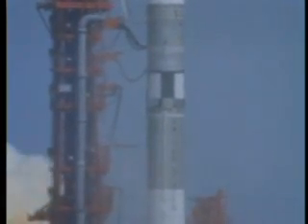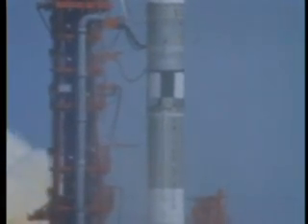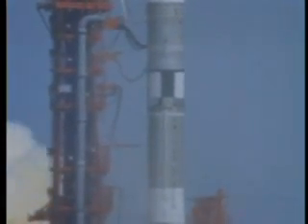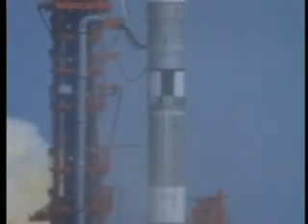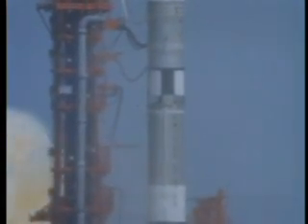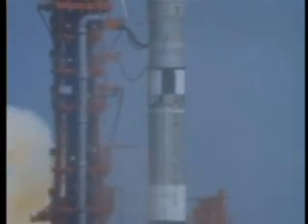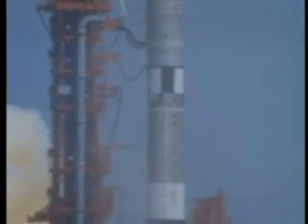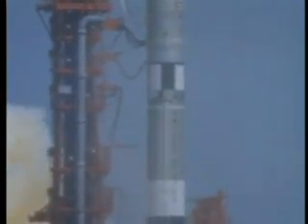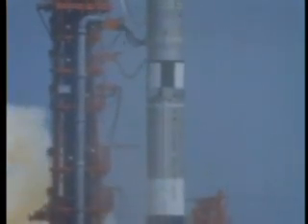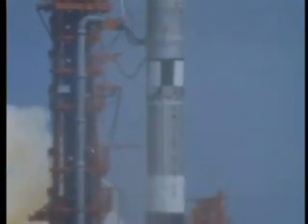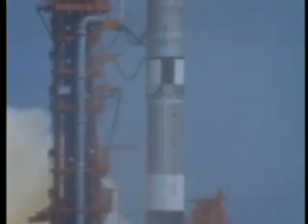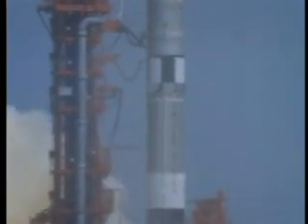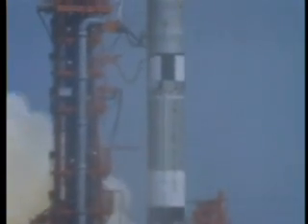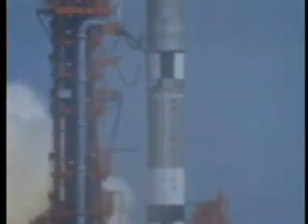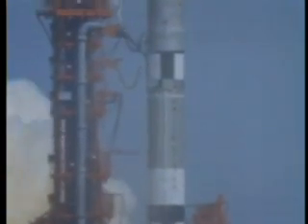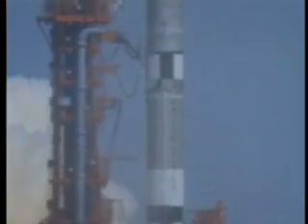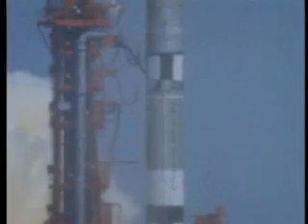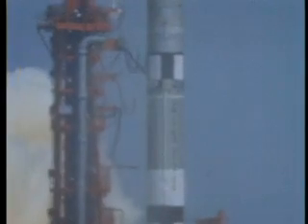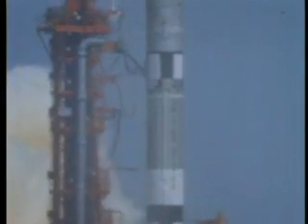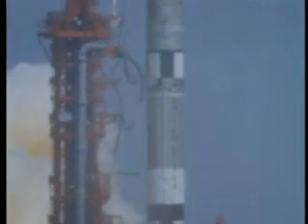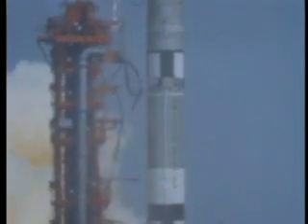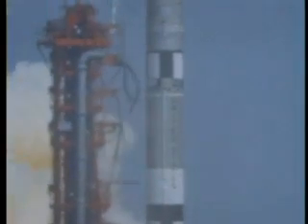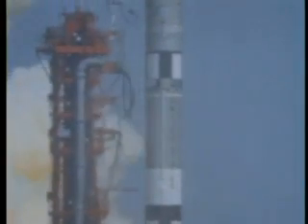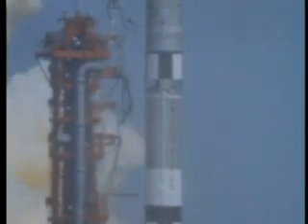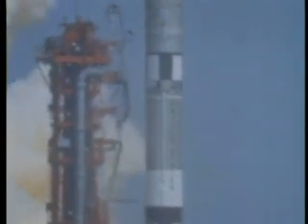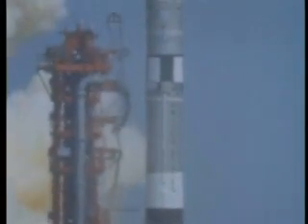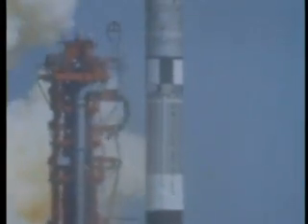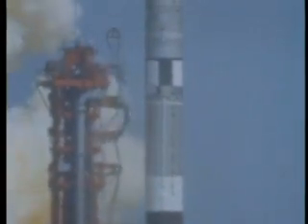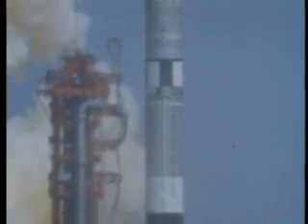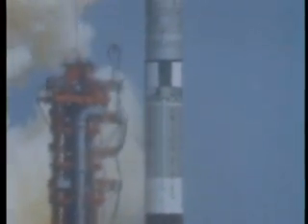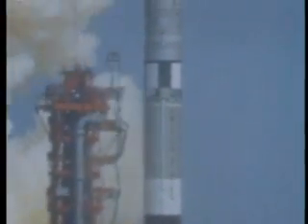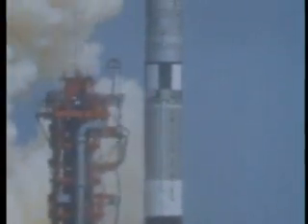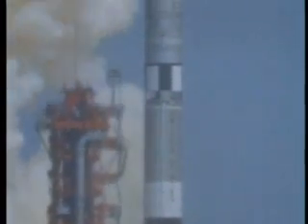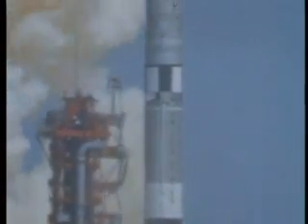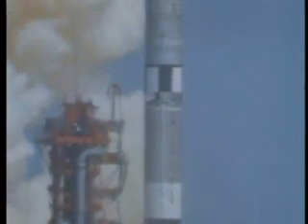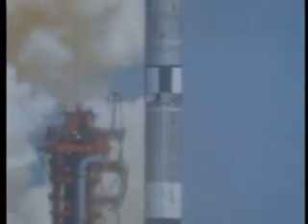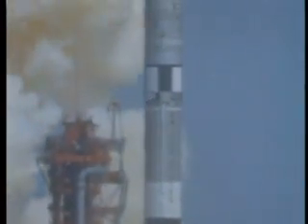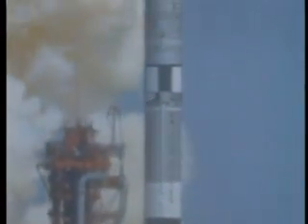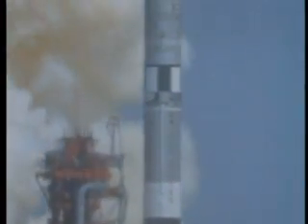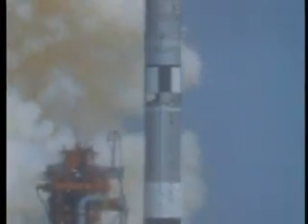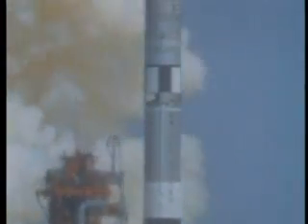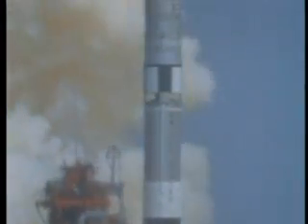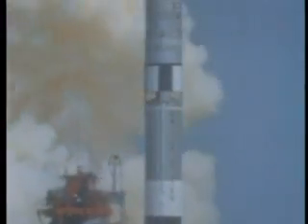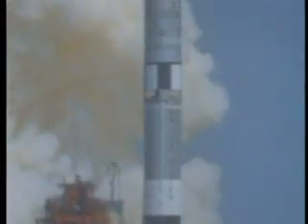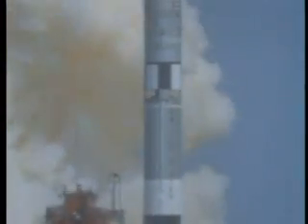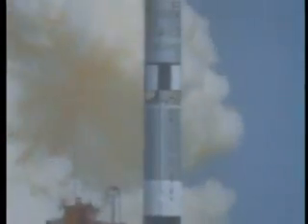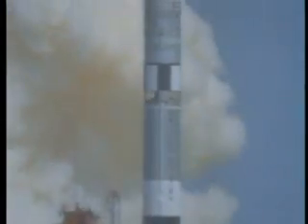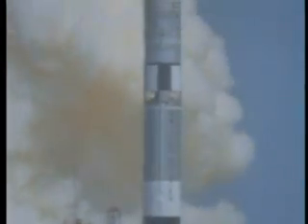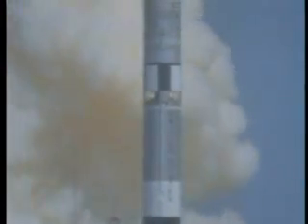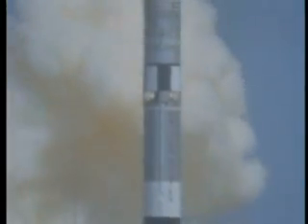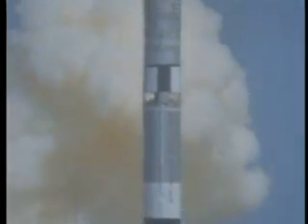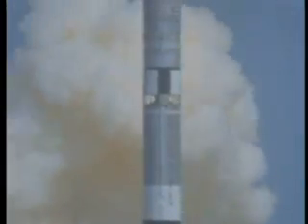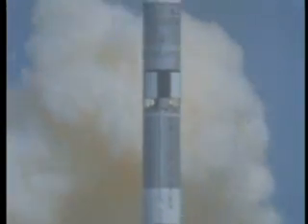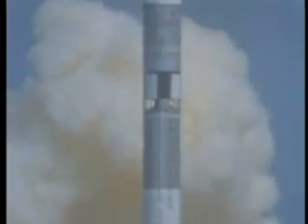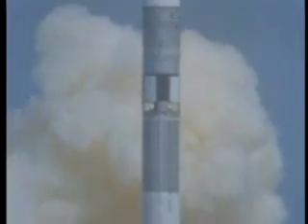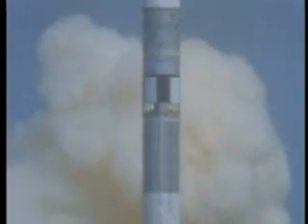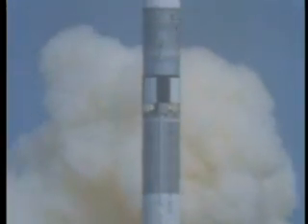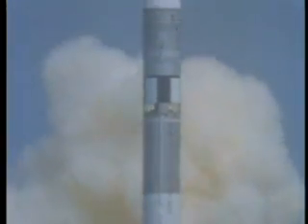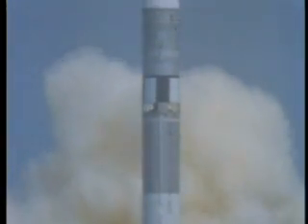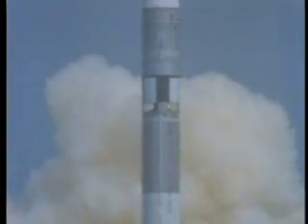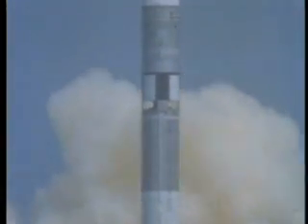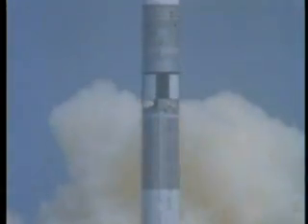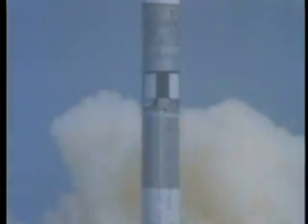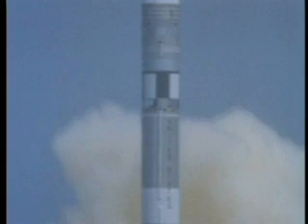And we have a liftoff. Dirty orange flame against the sky.